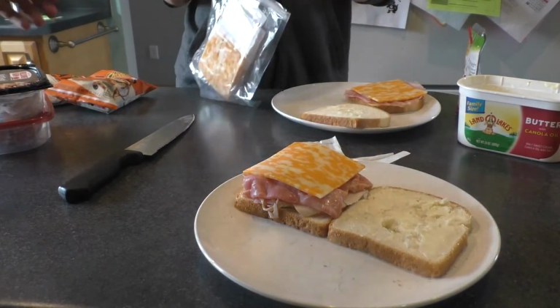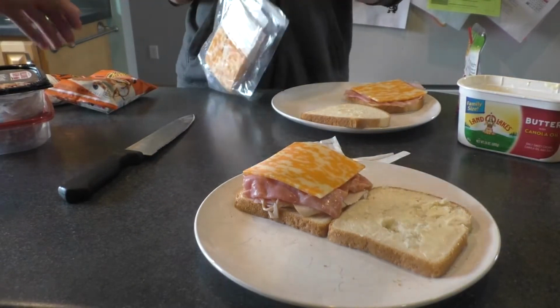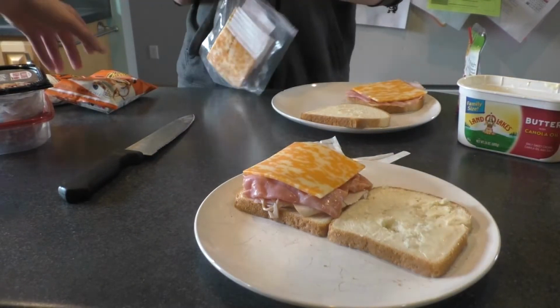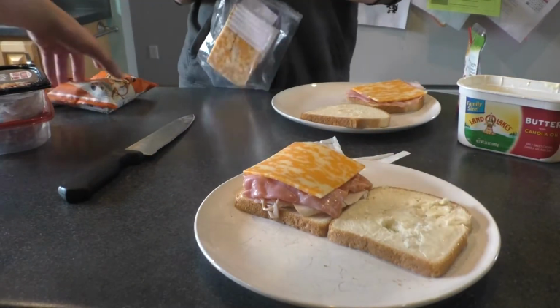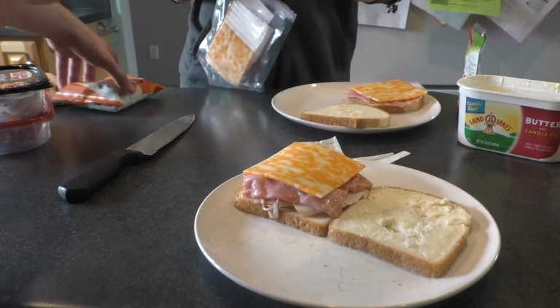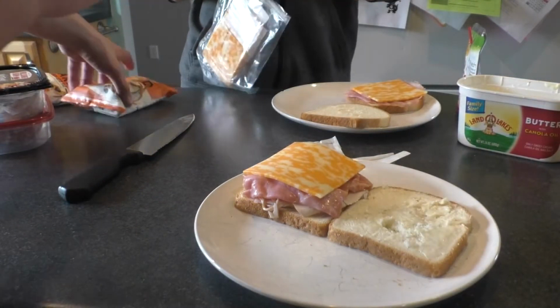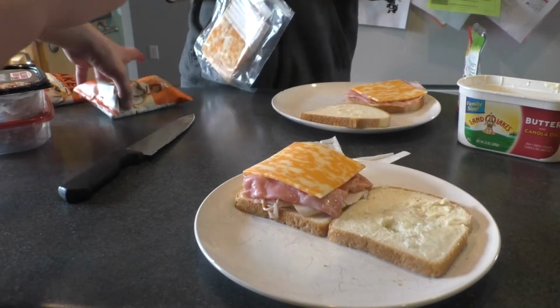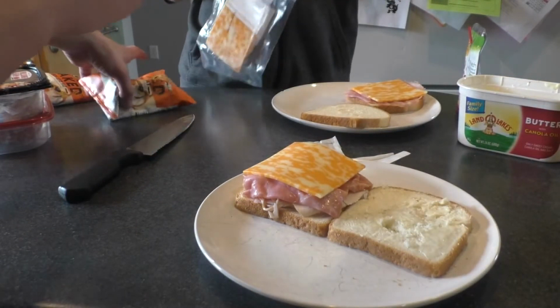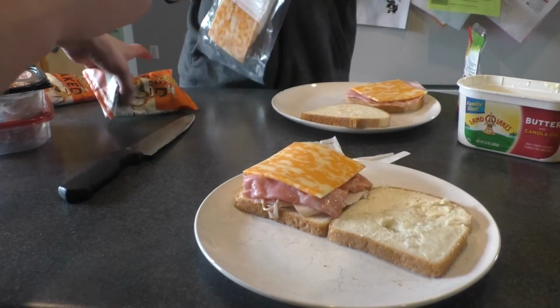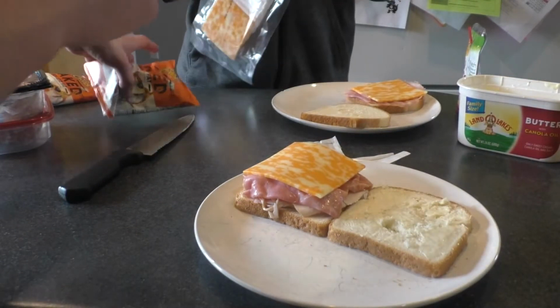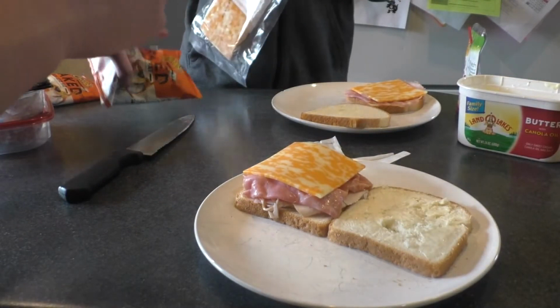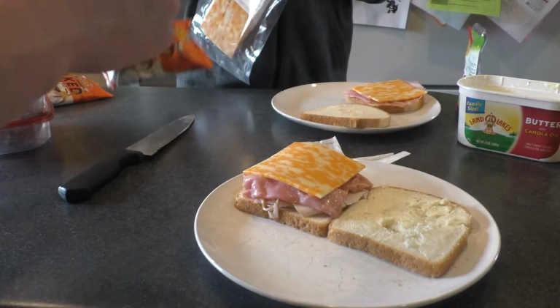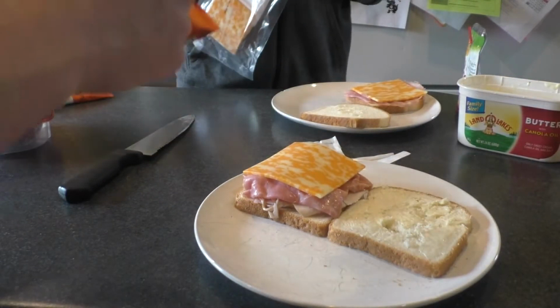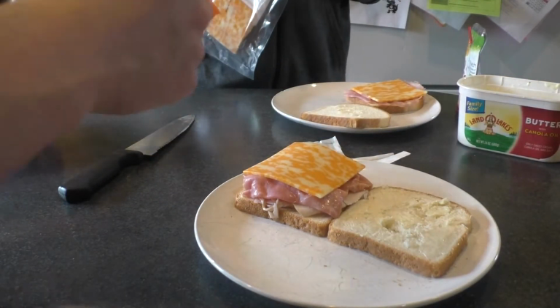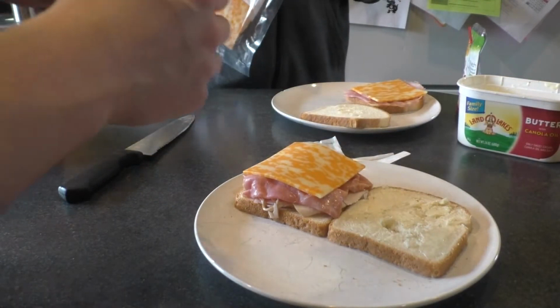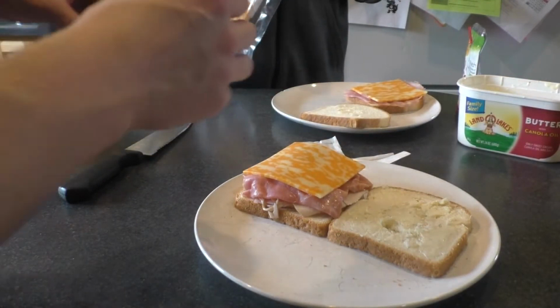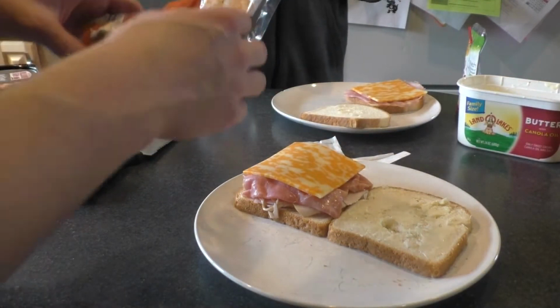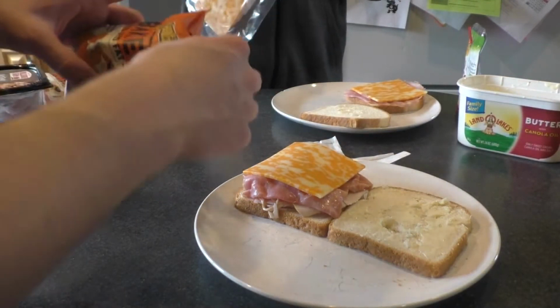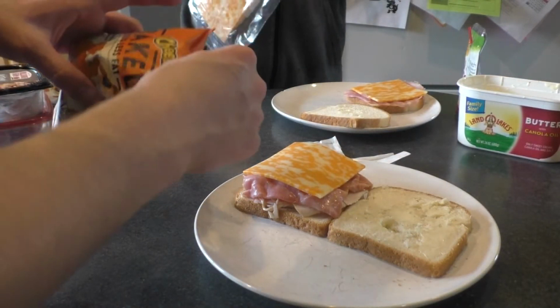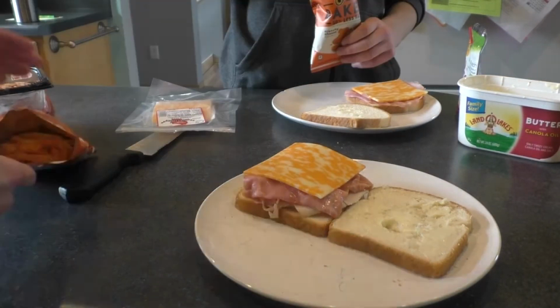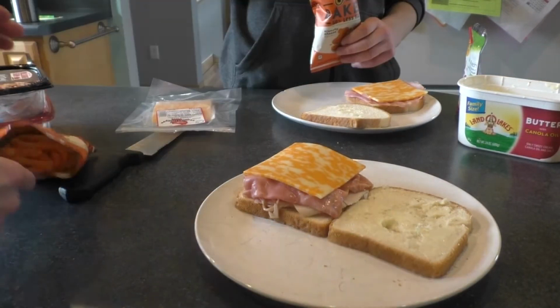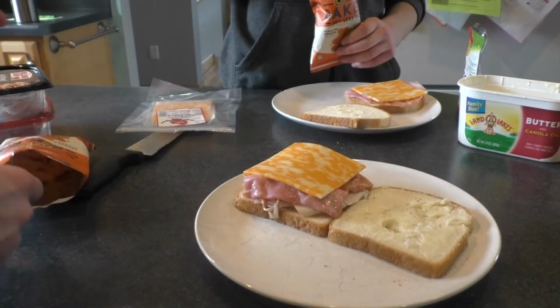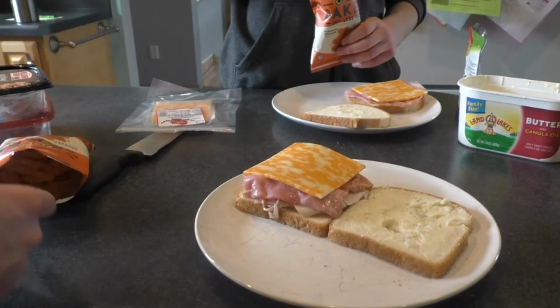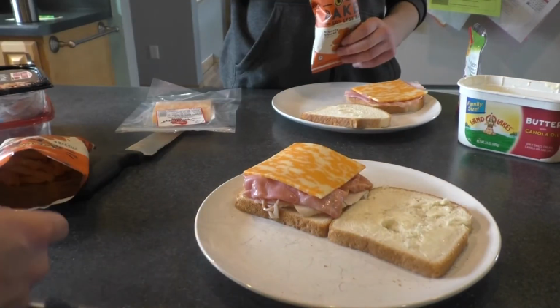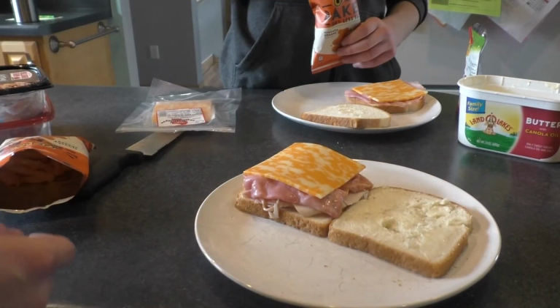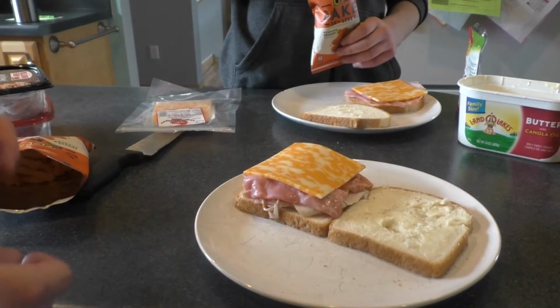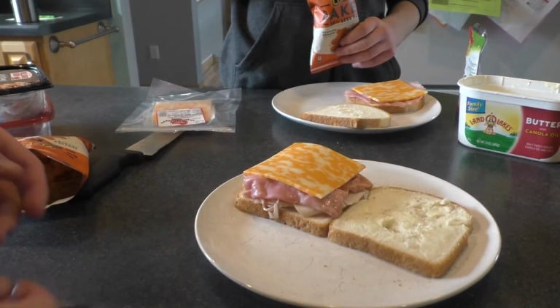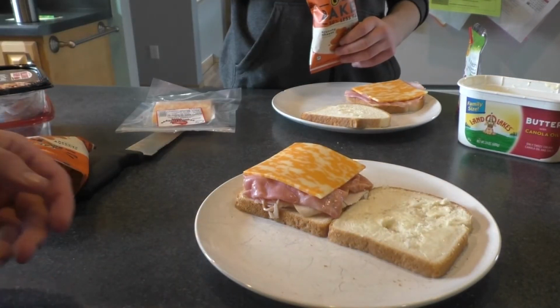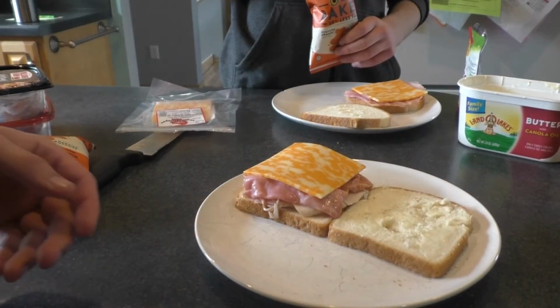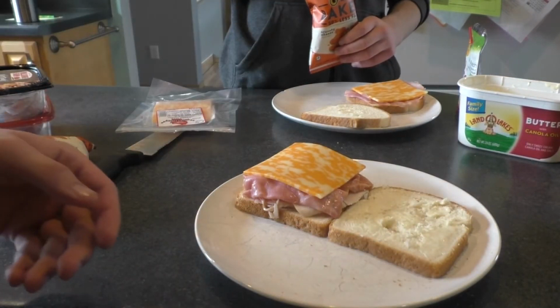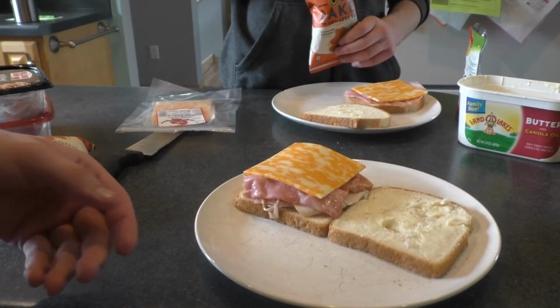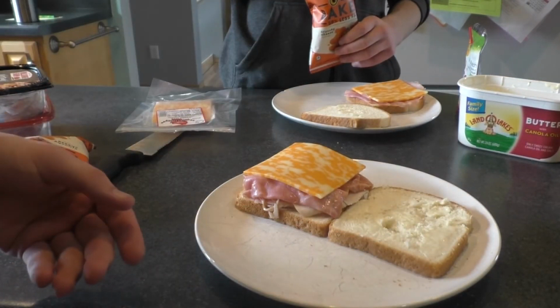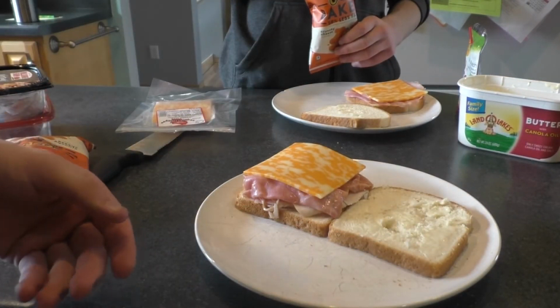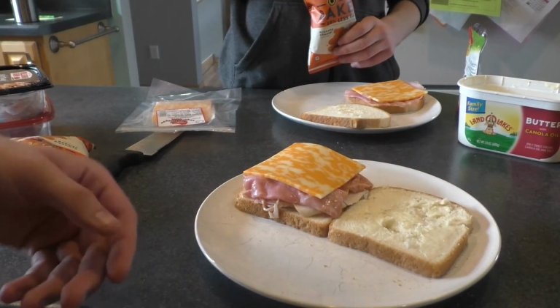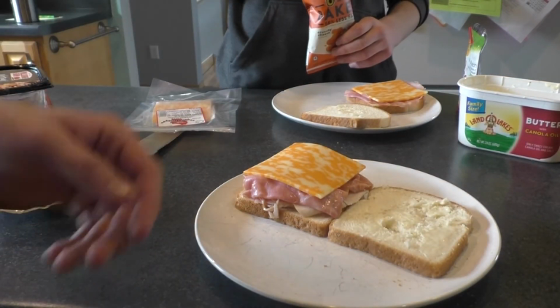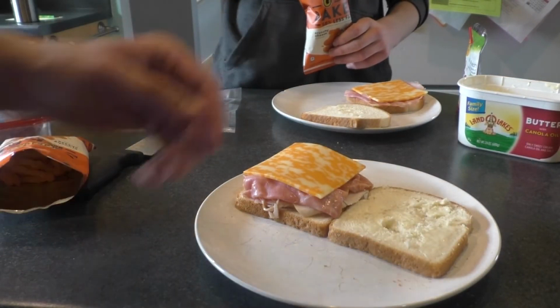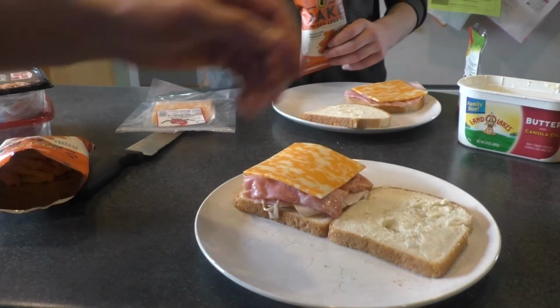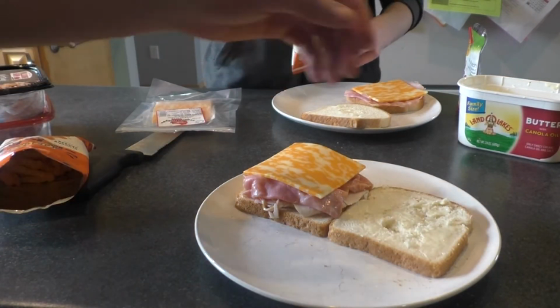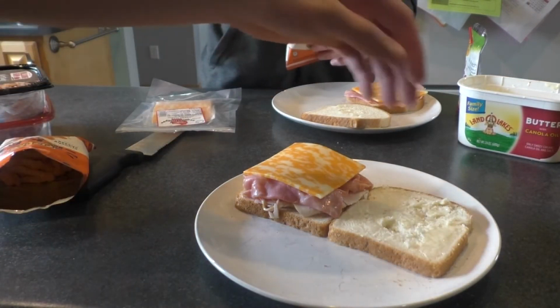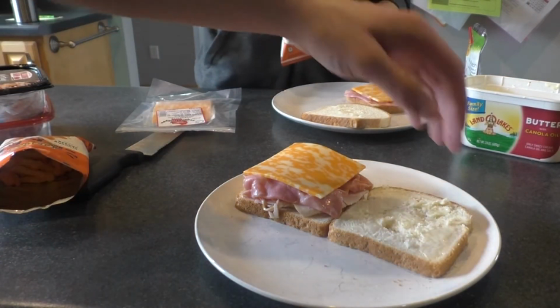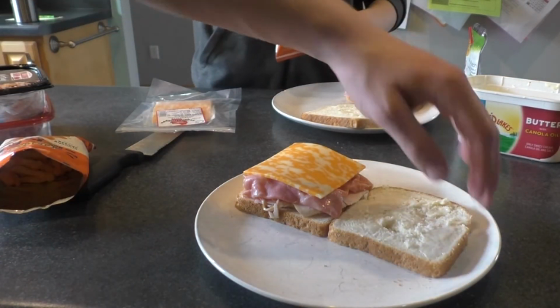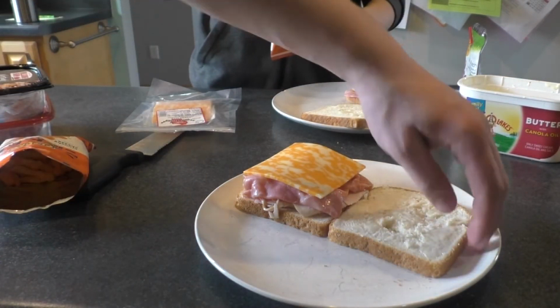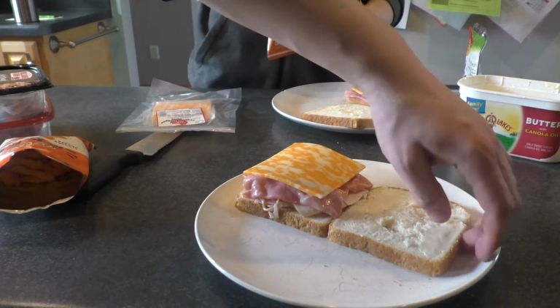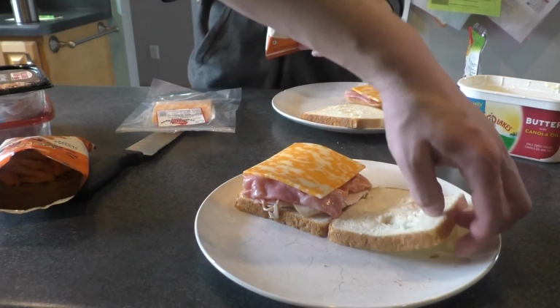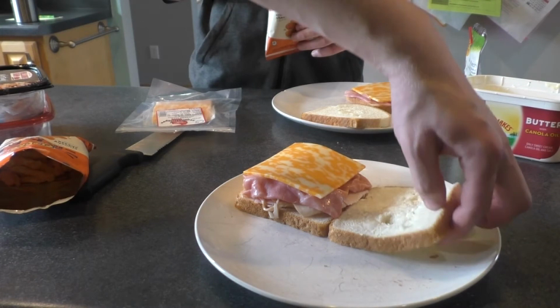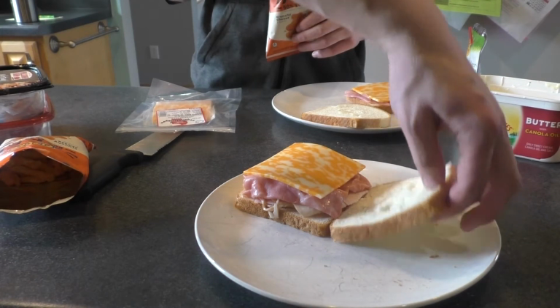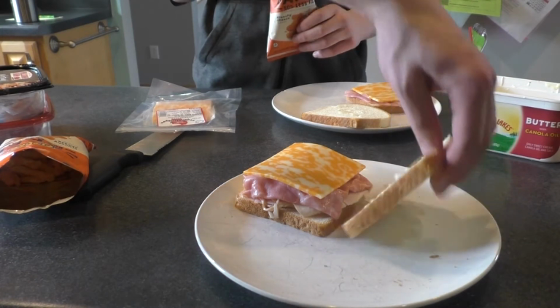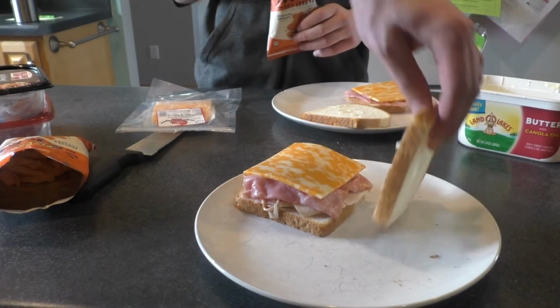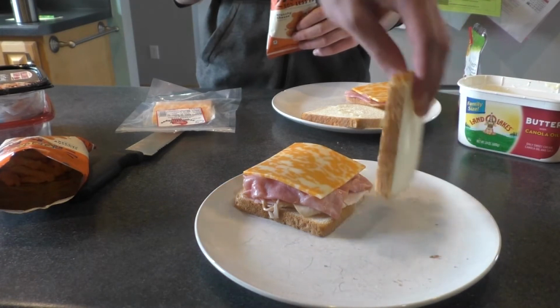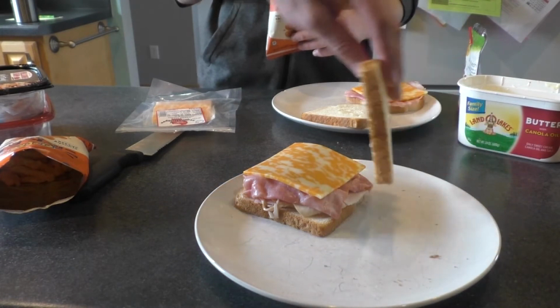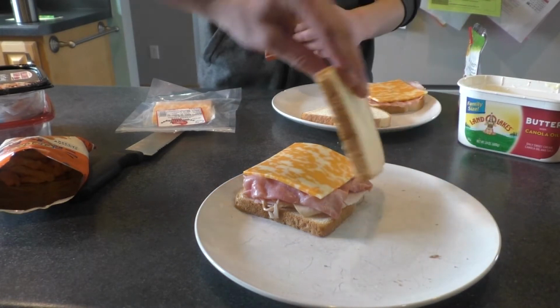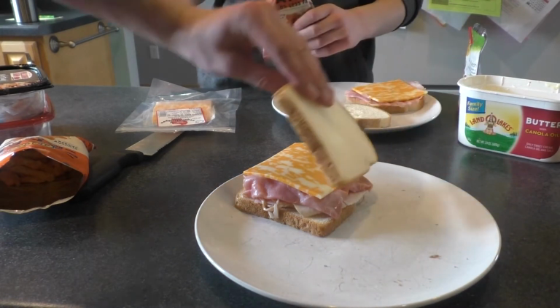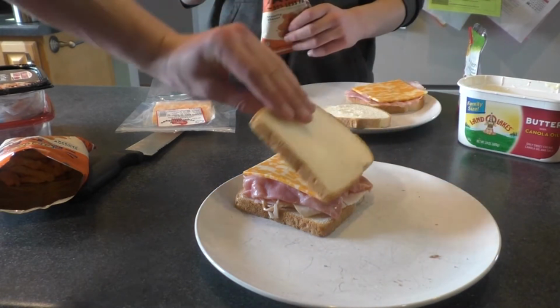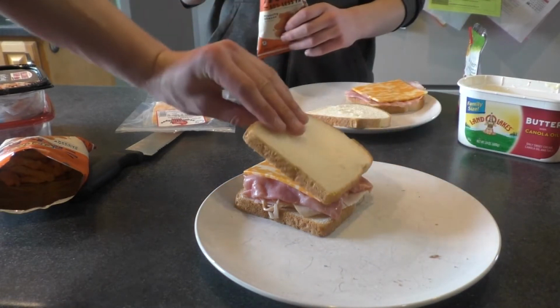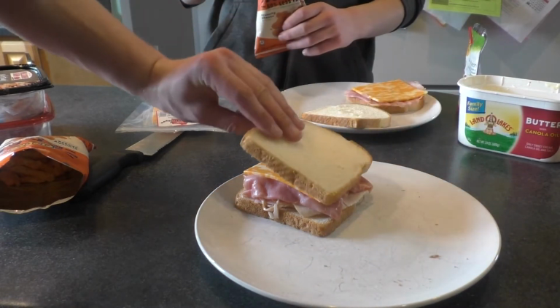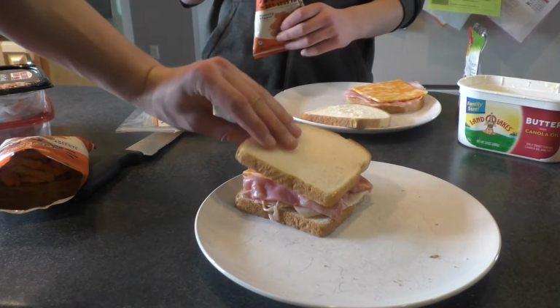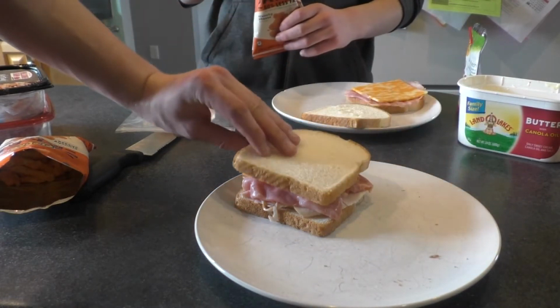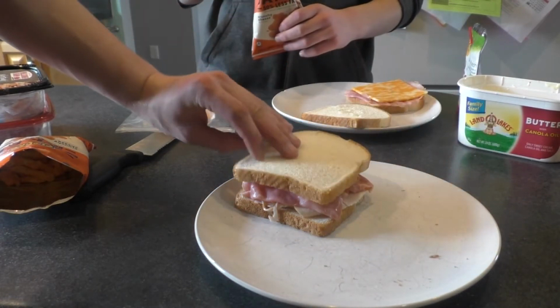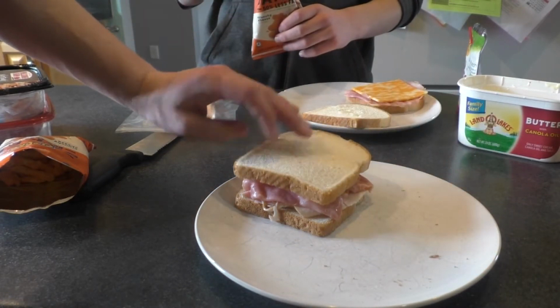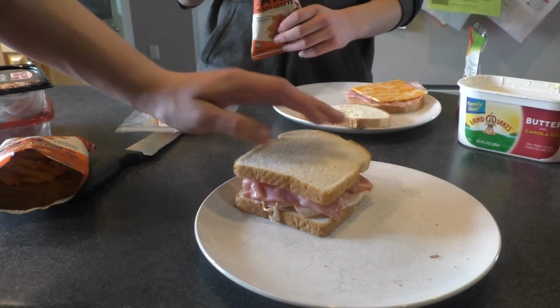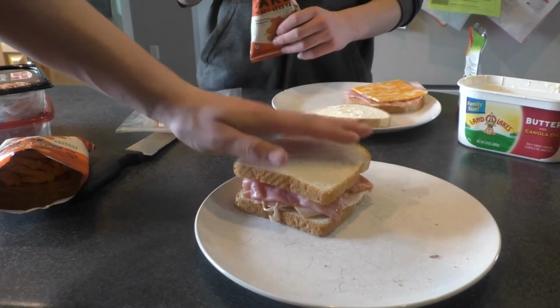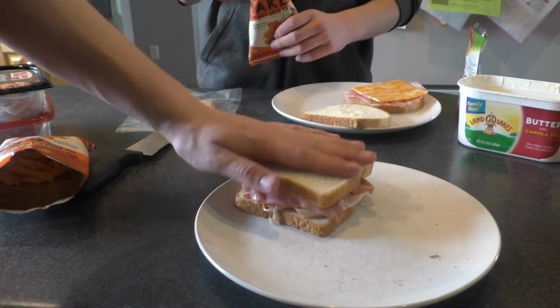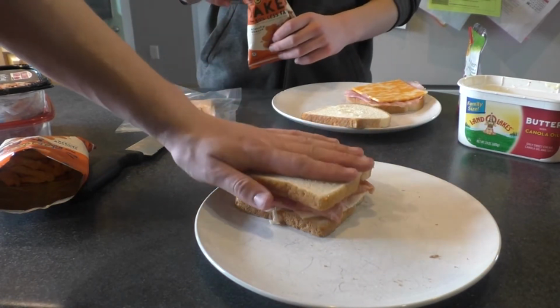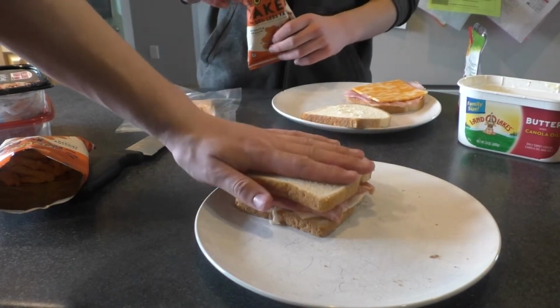Now put the Cheetos on. Don't put the Cheetos on yet — we'll heat these up and then put the Cheetos on.